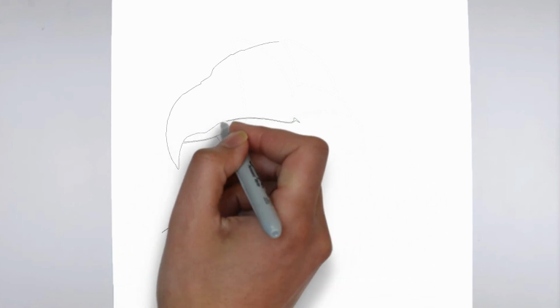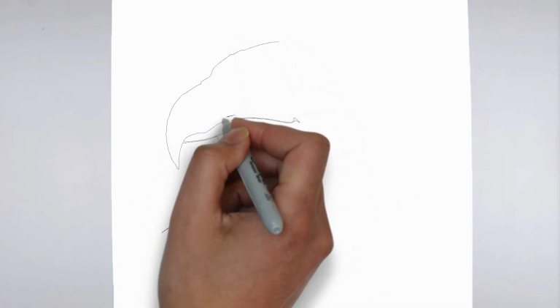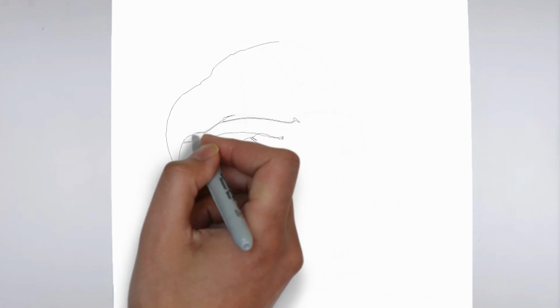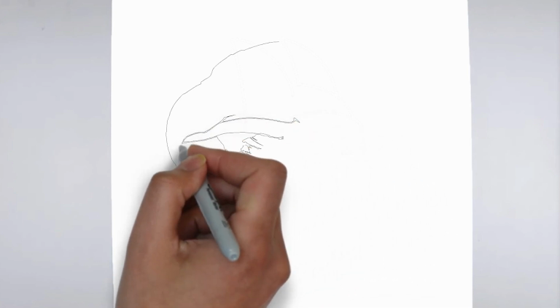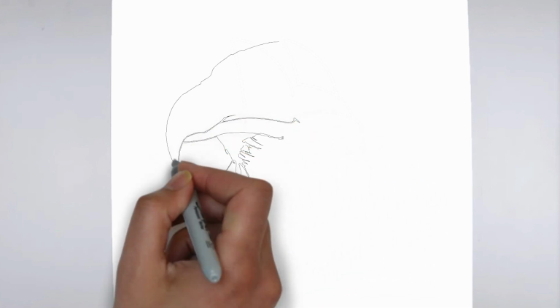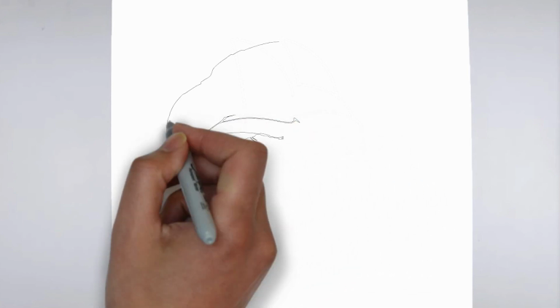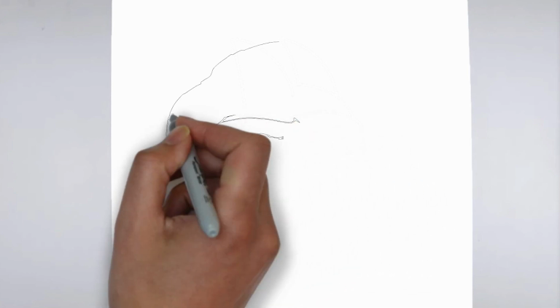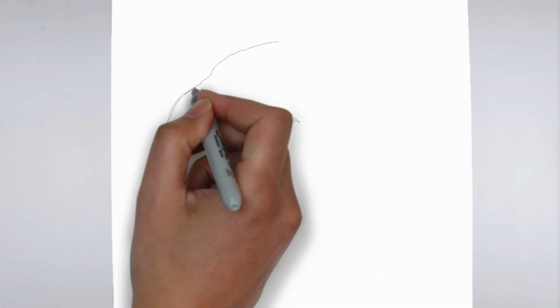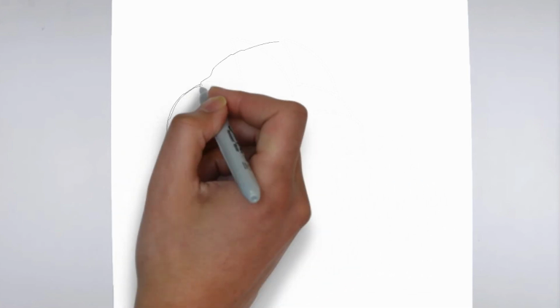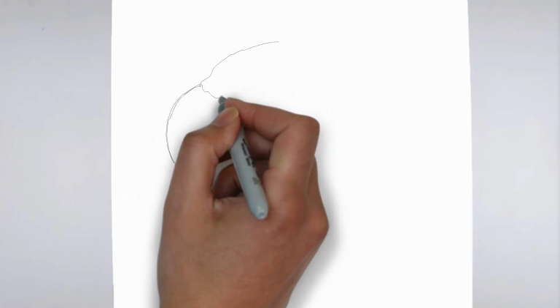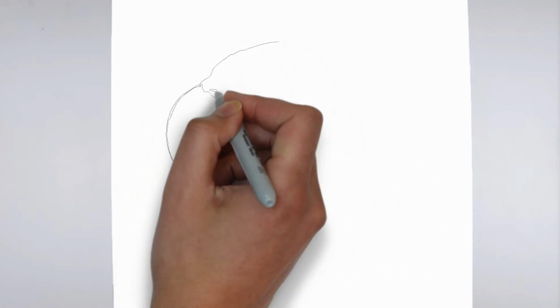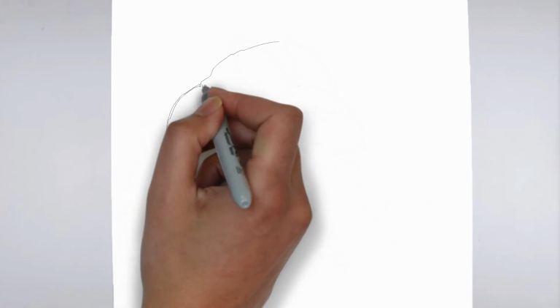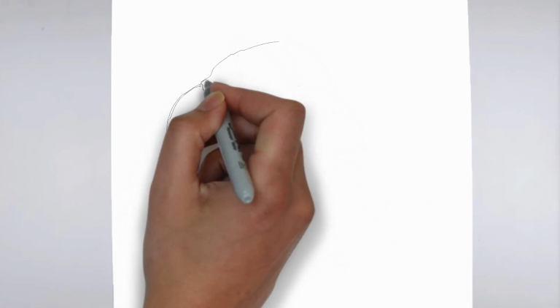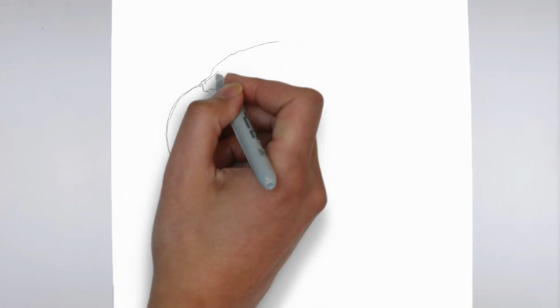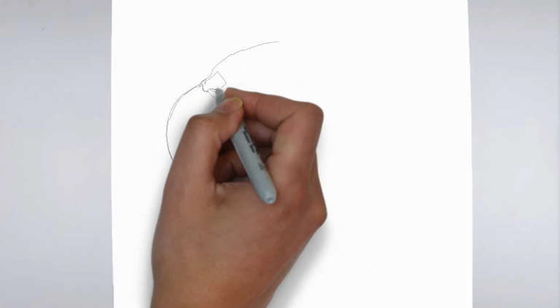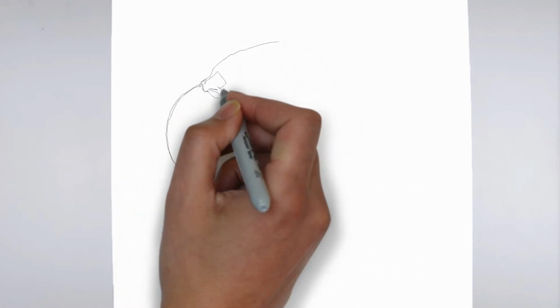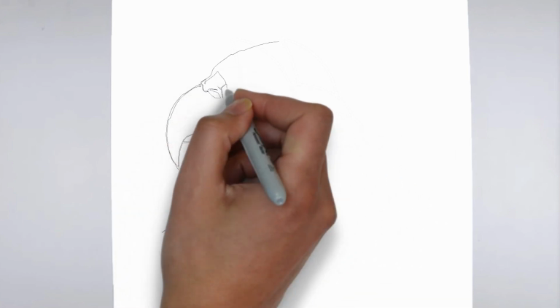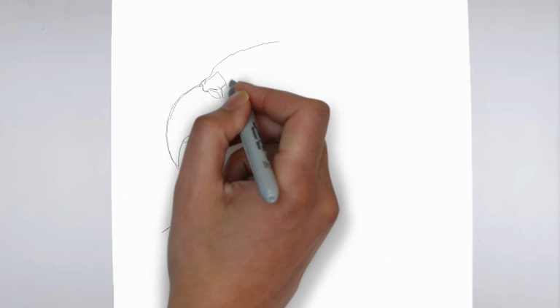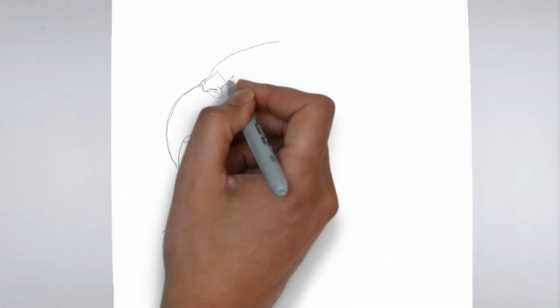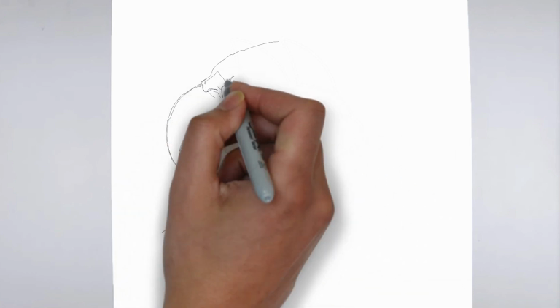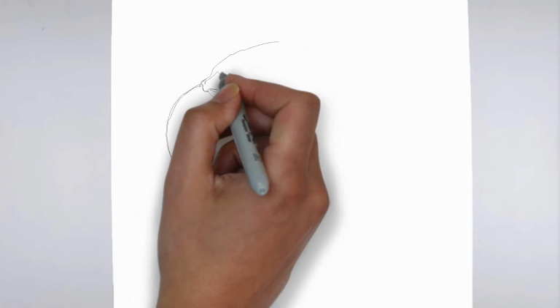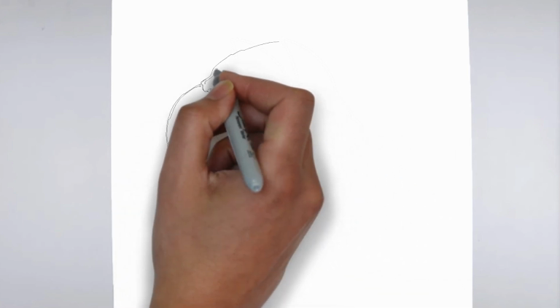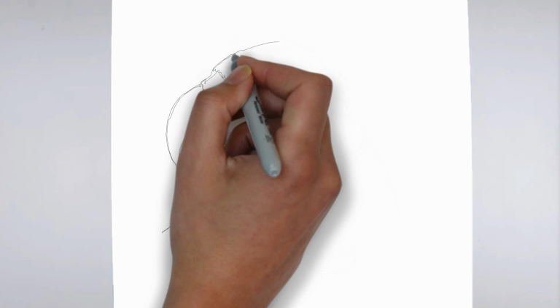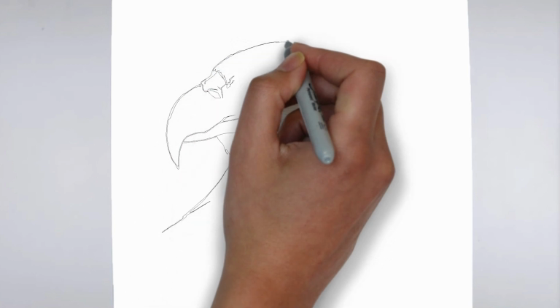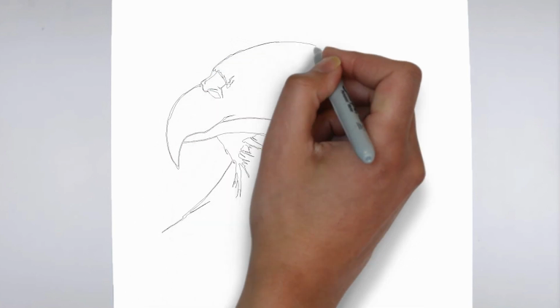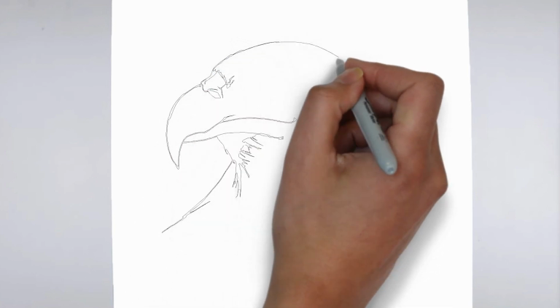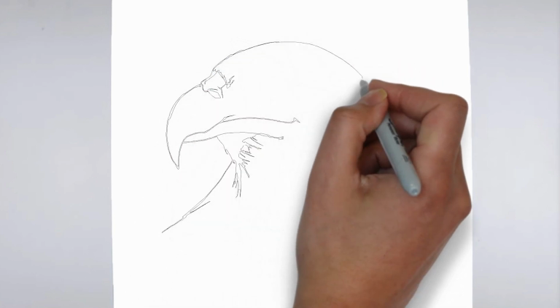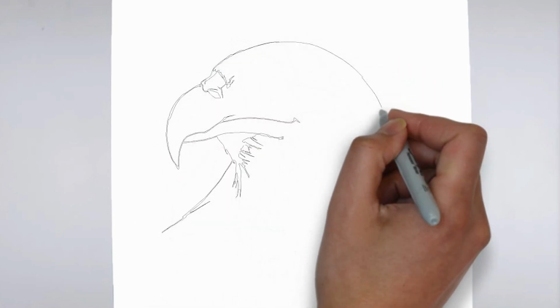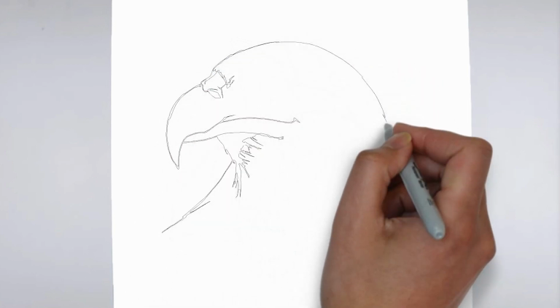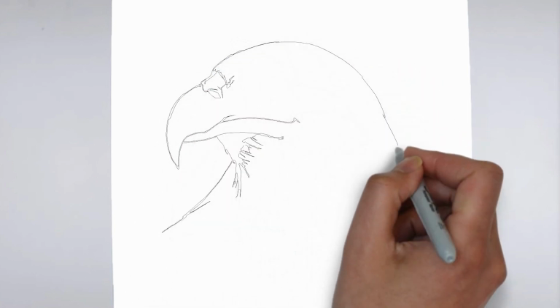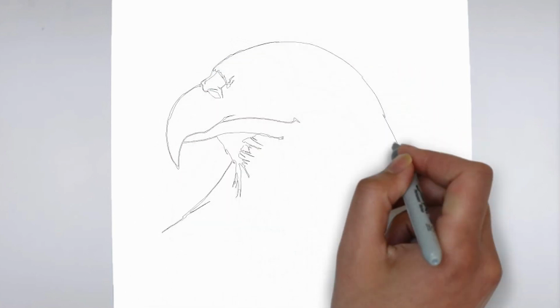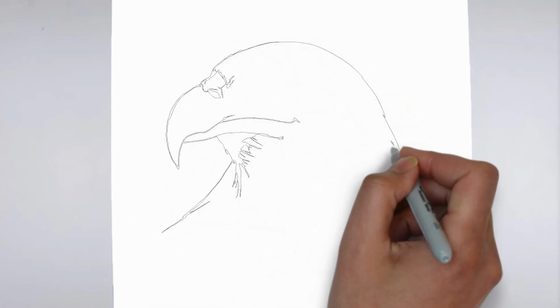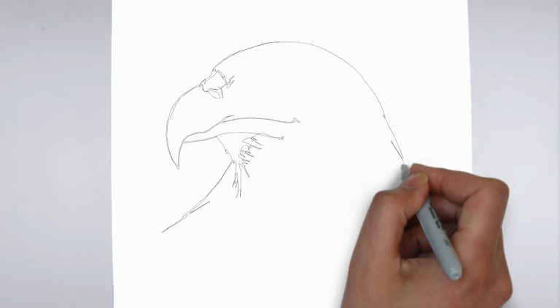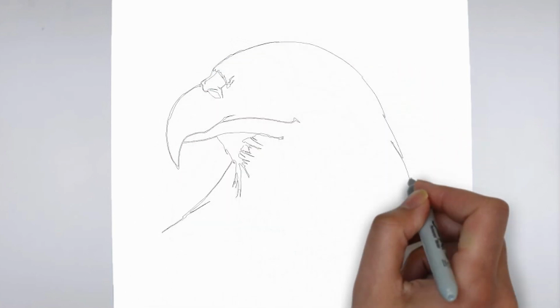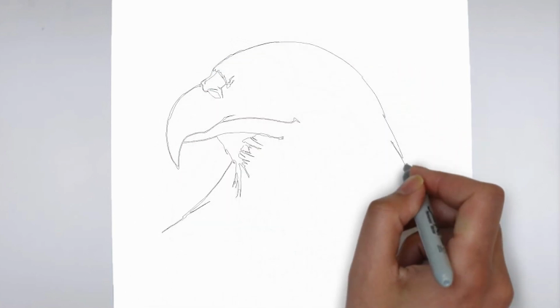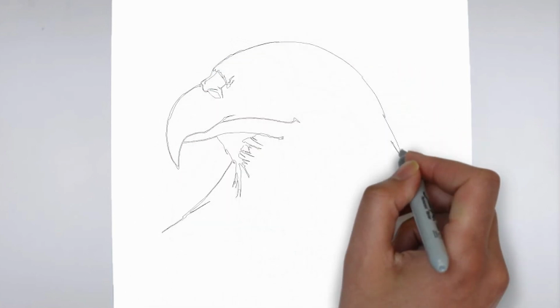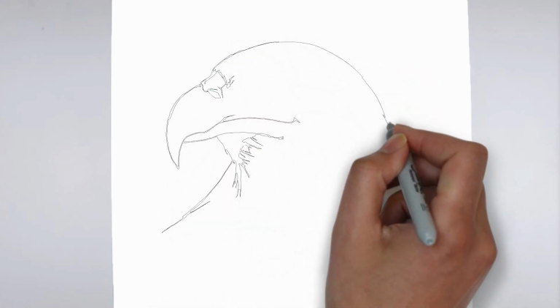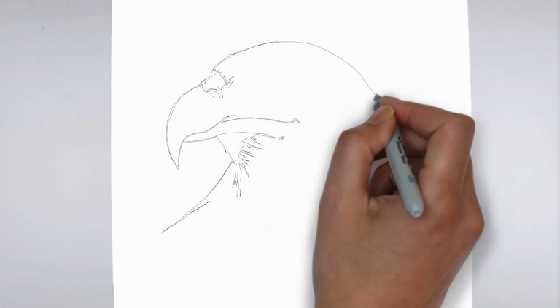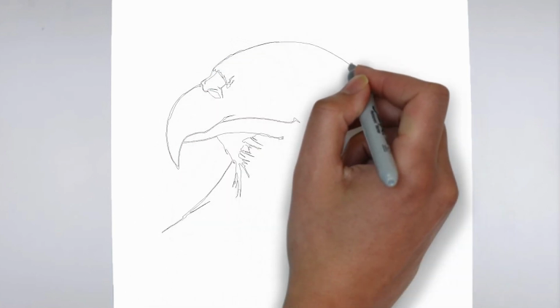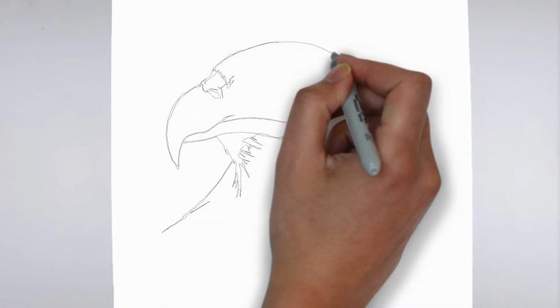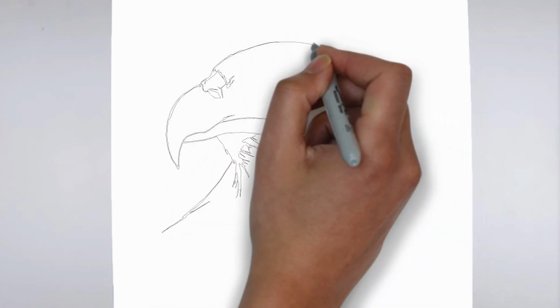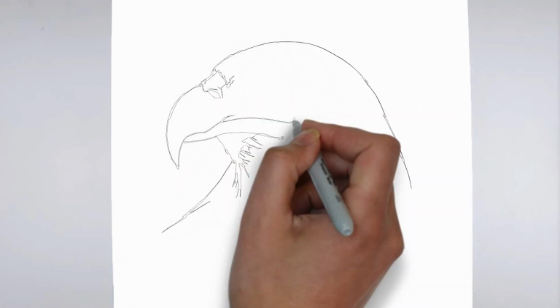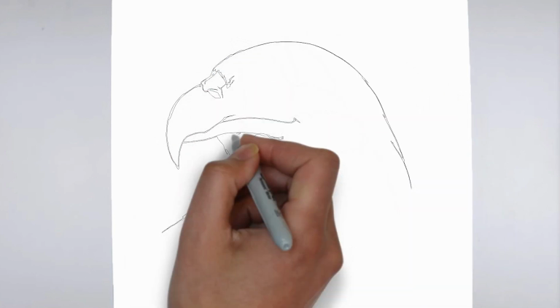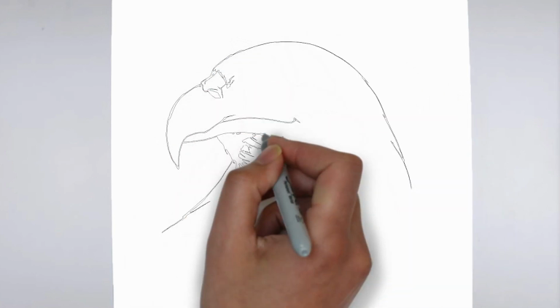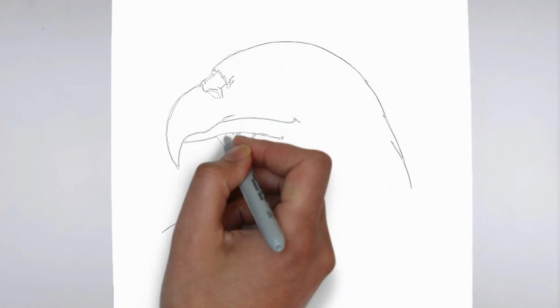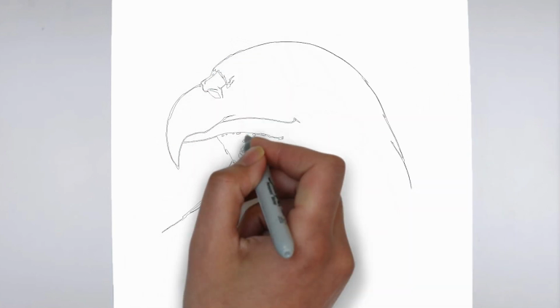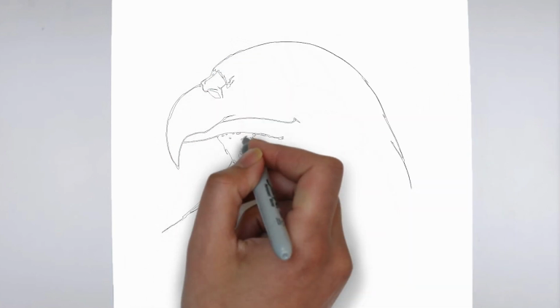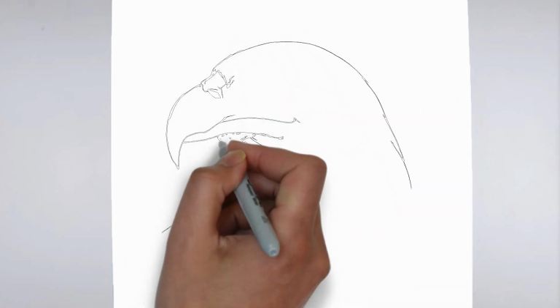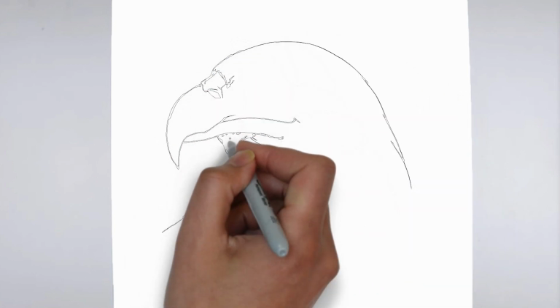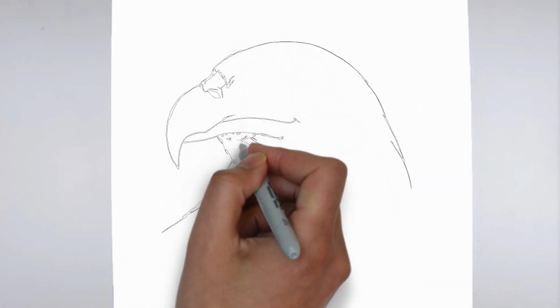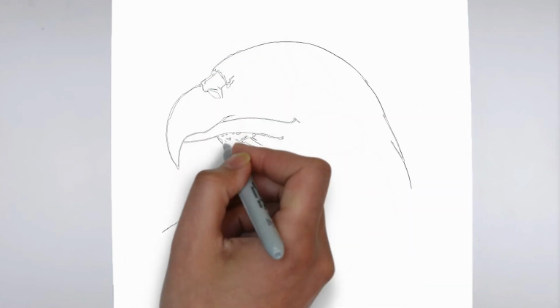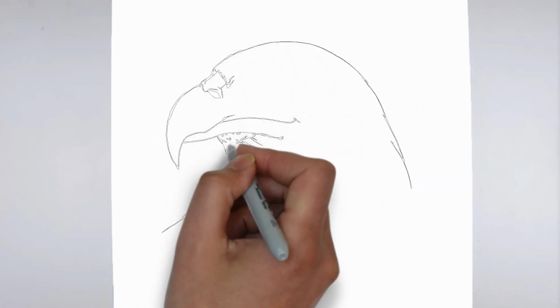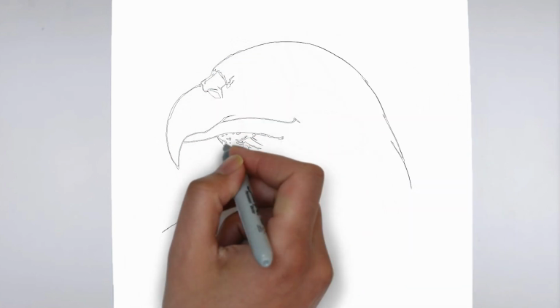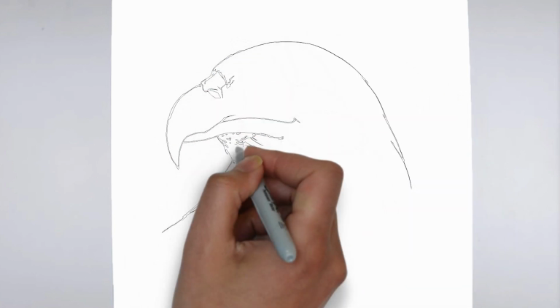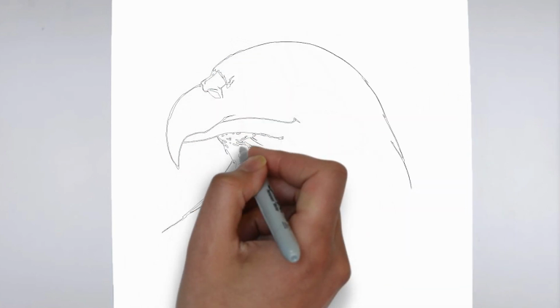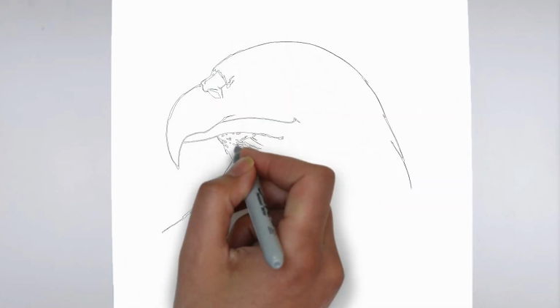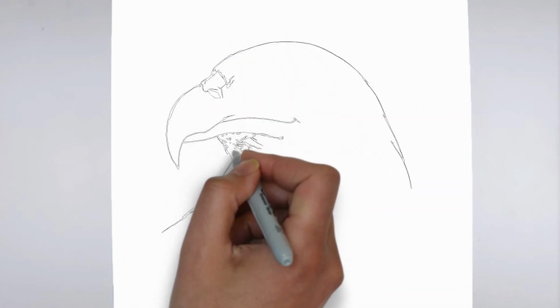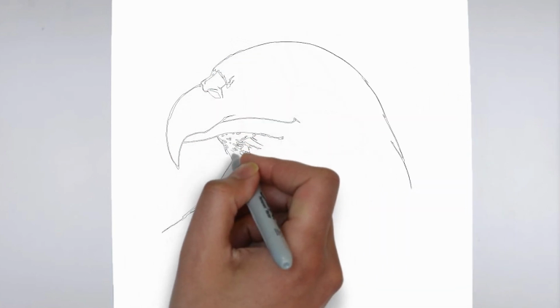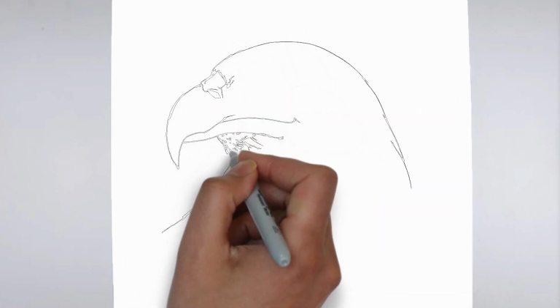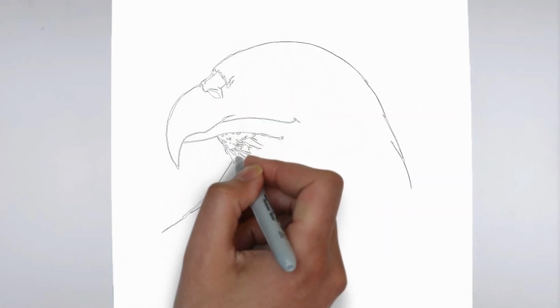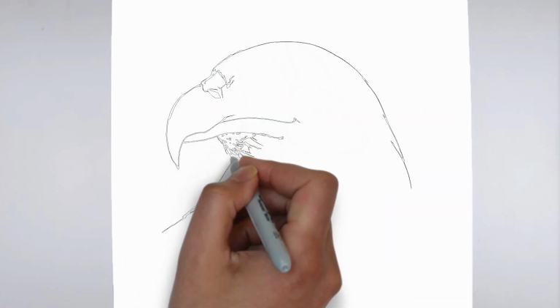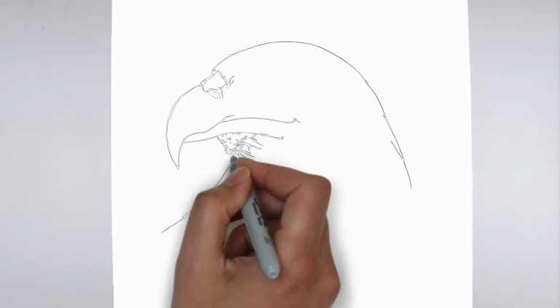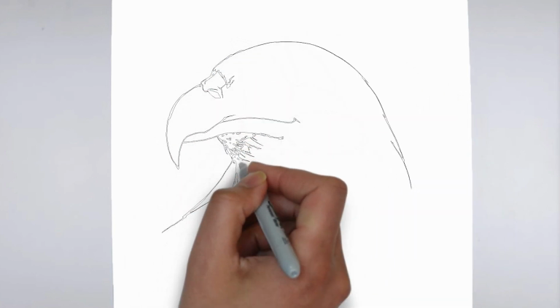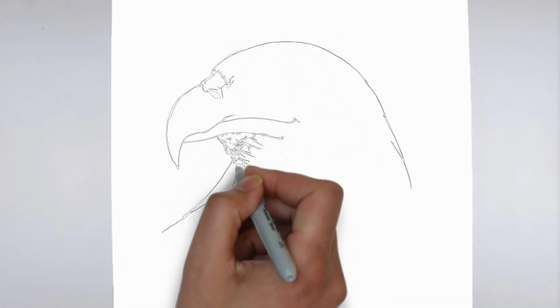Step 1: Beginning. Let's begin with the basic shape. Sketch light outlines to determine its size and placement on the paper.